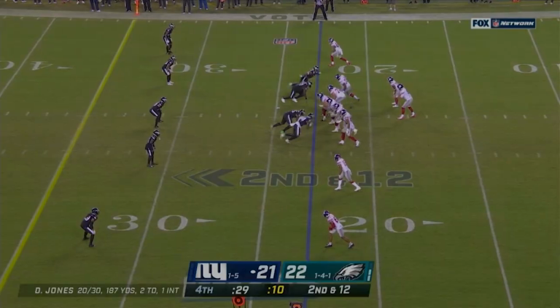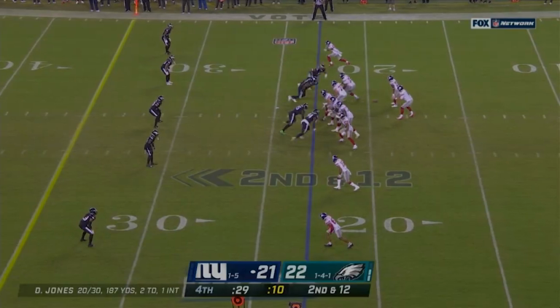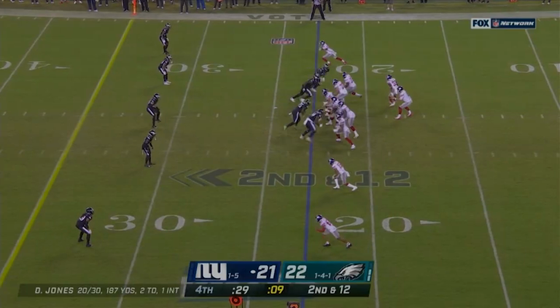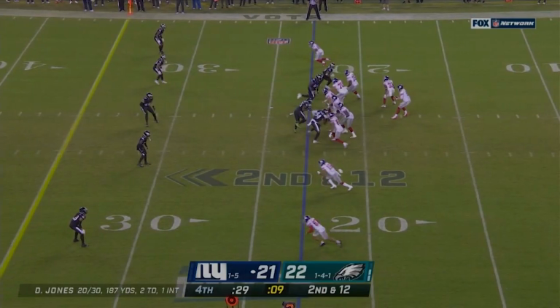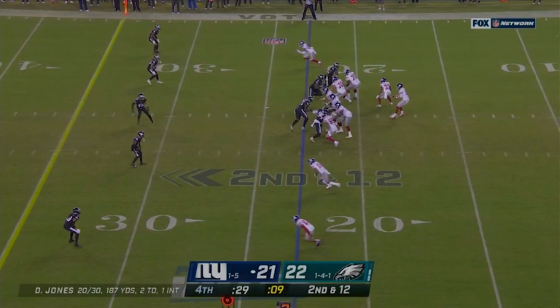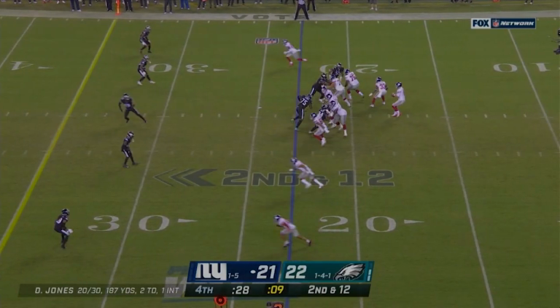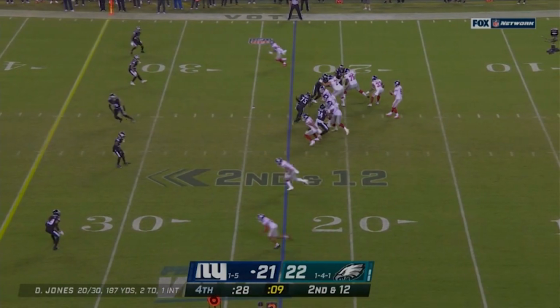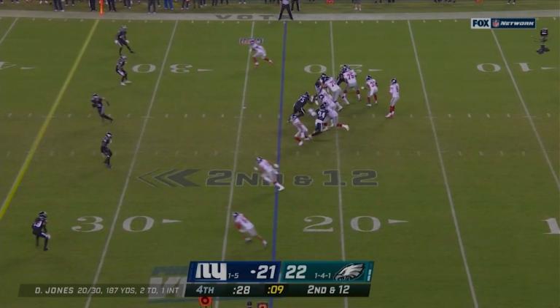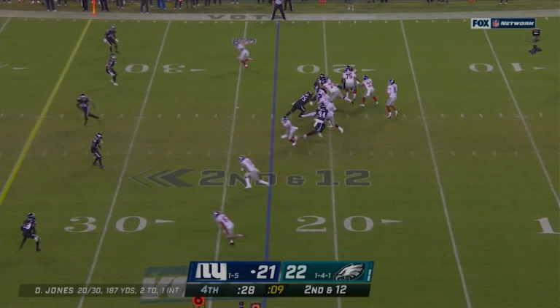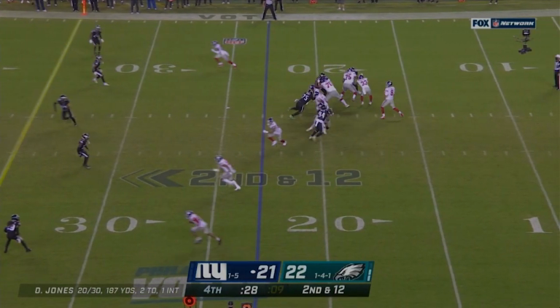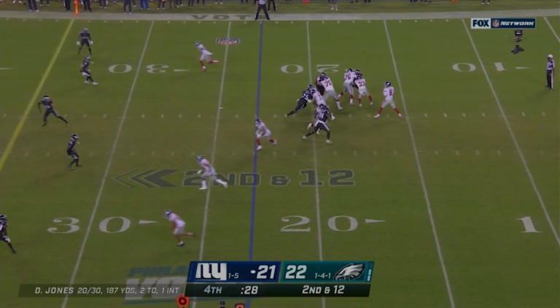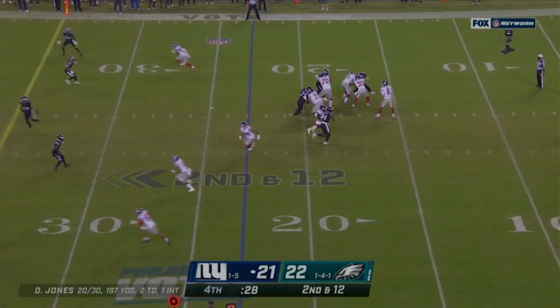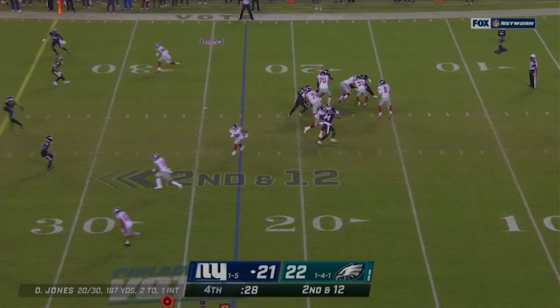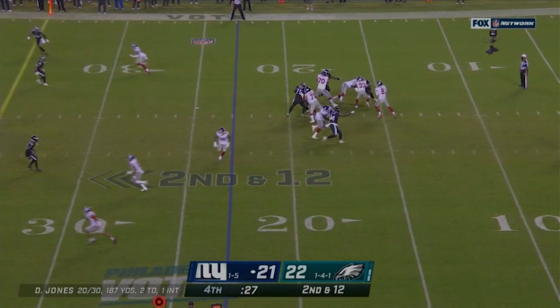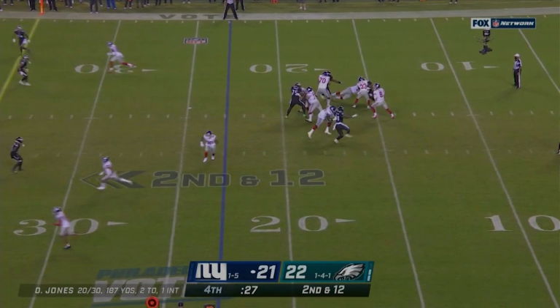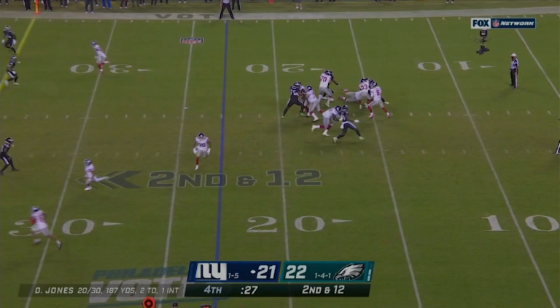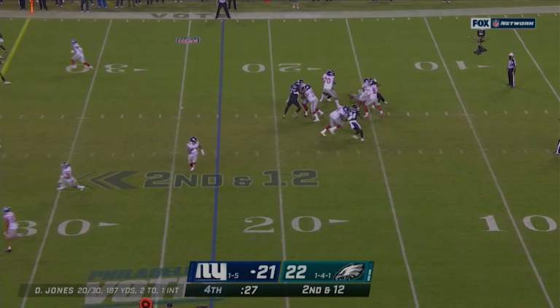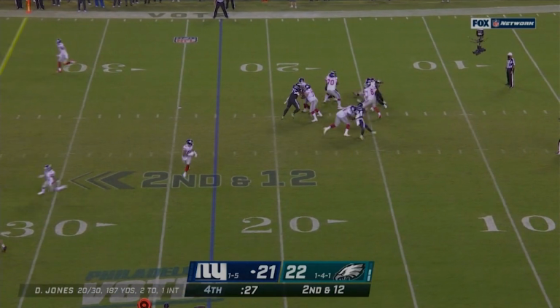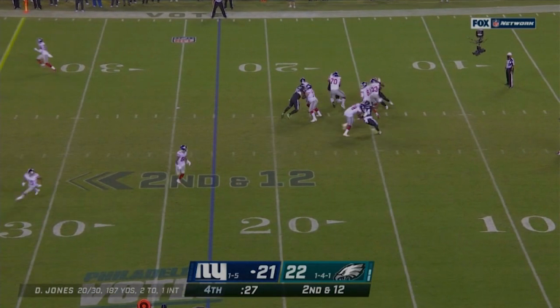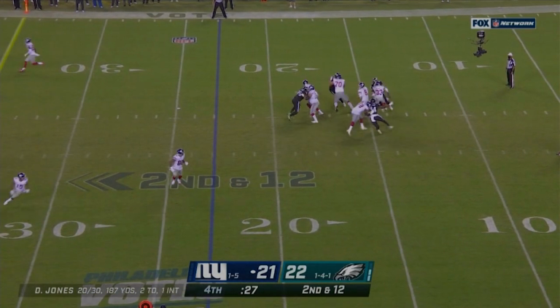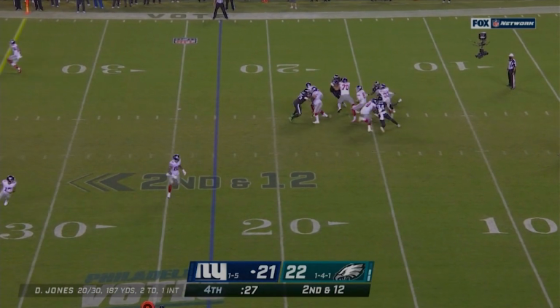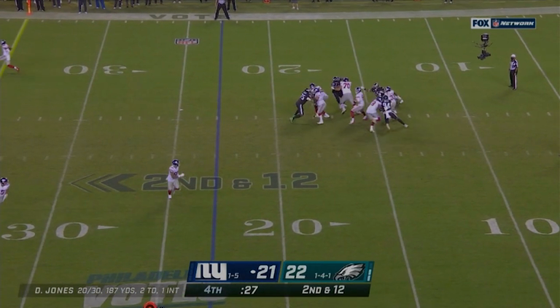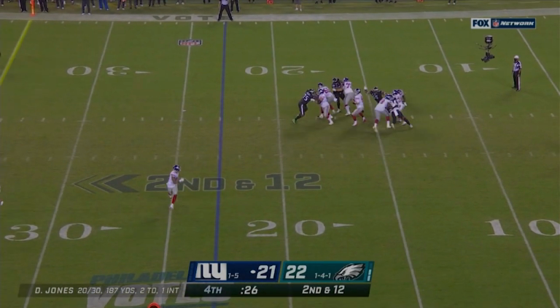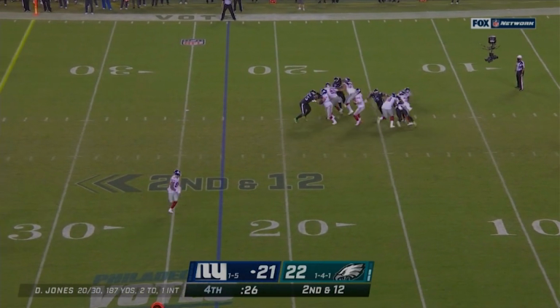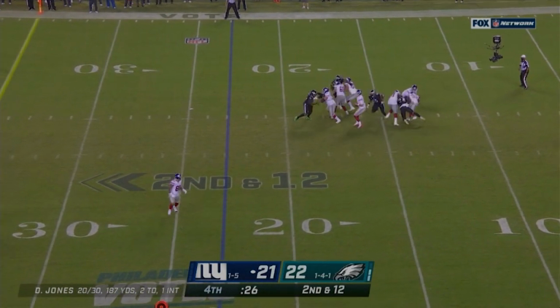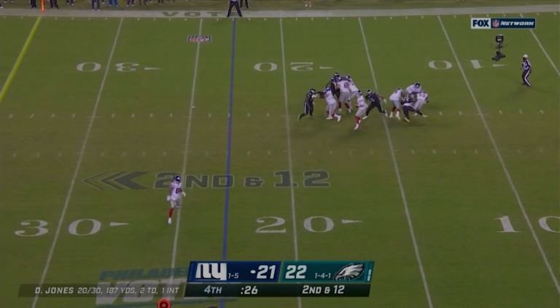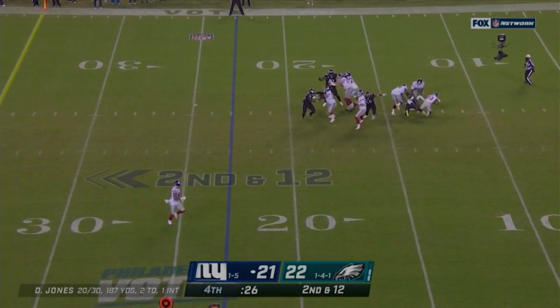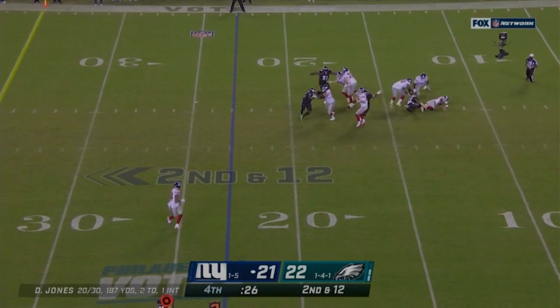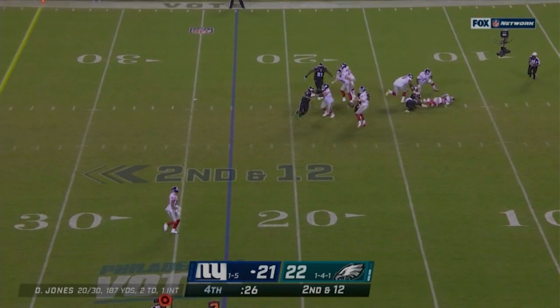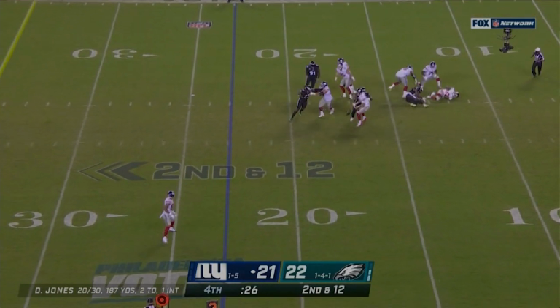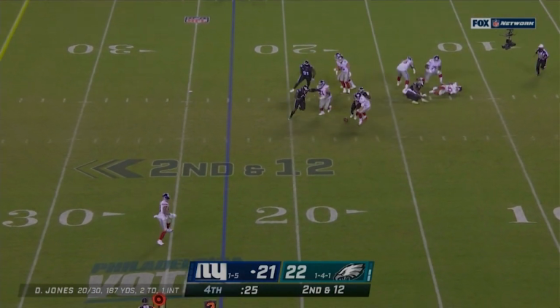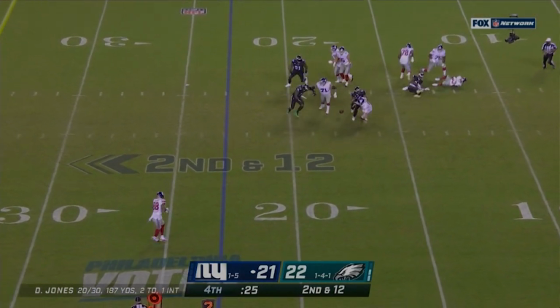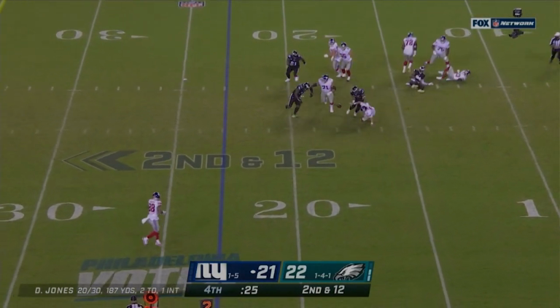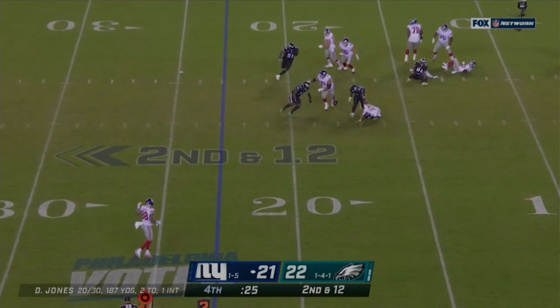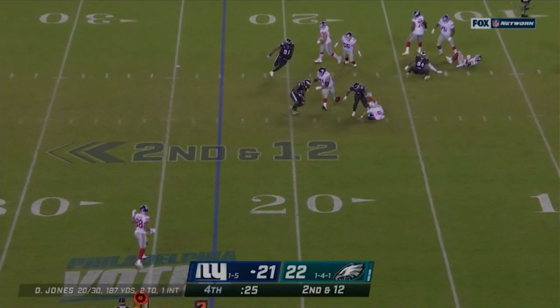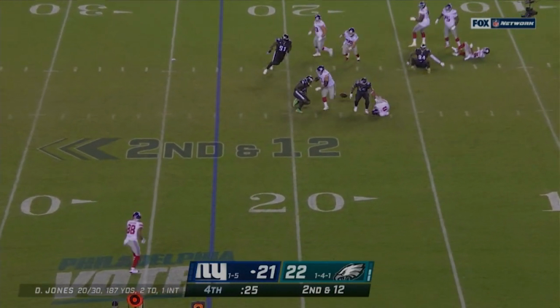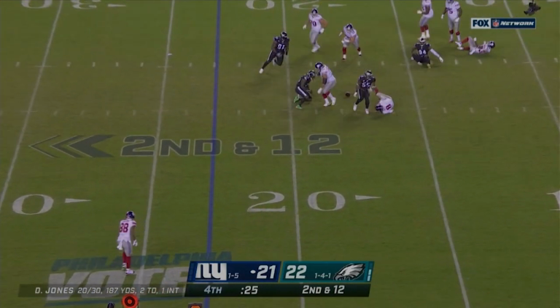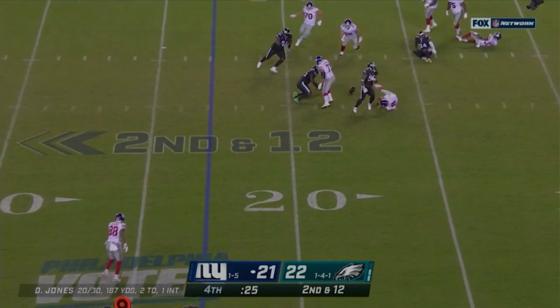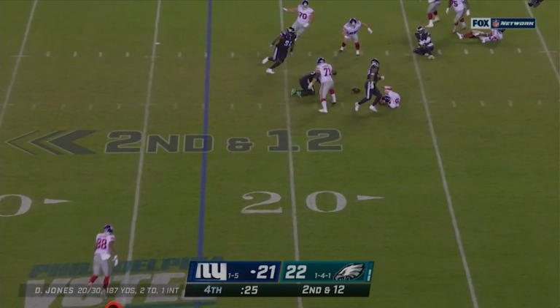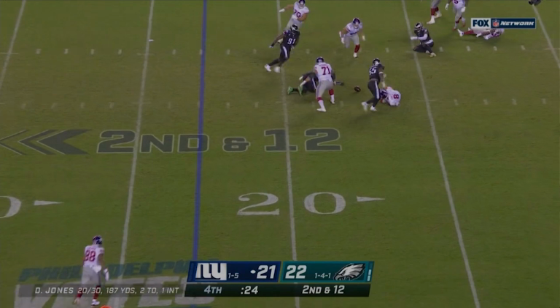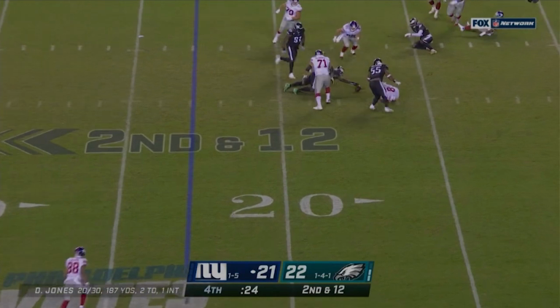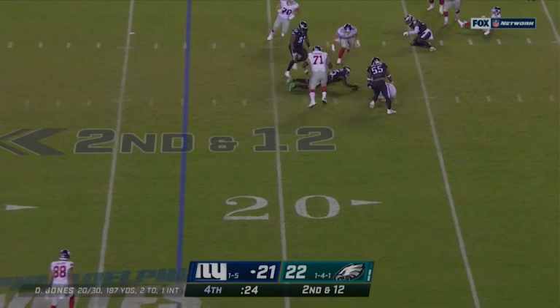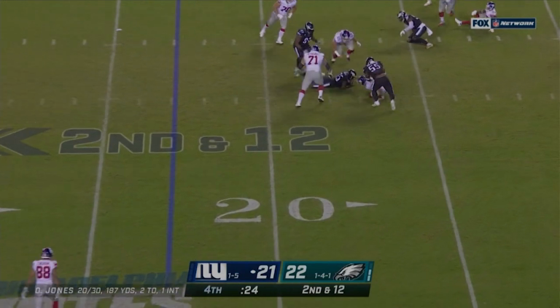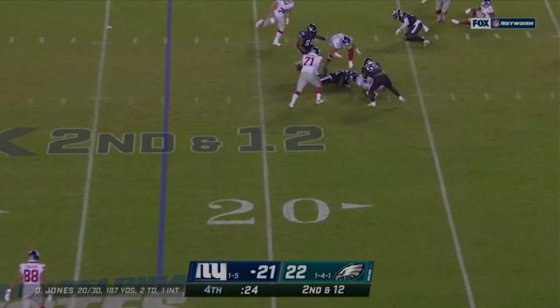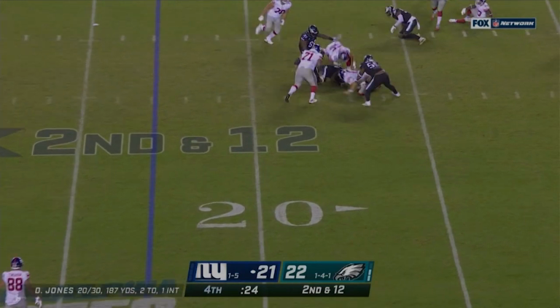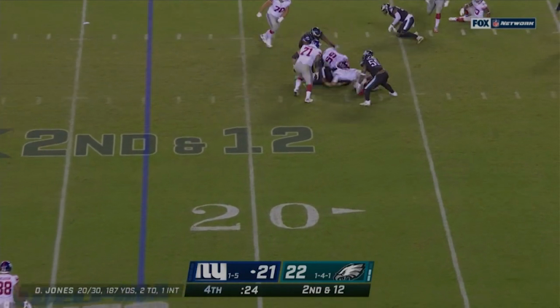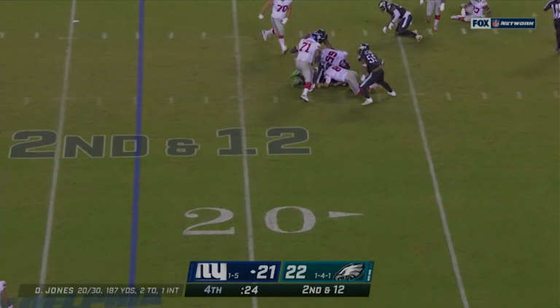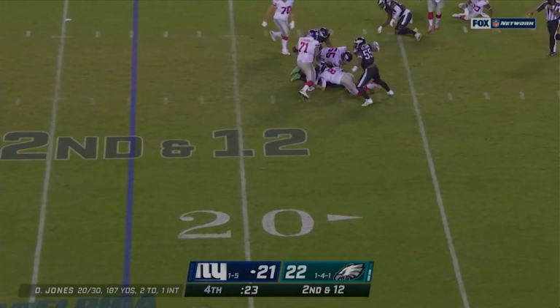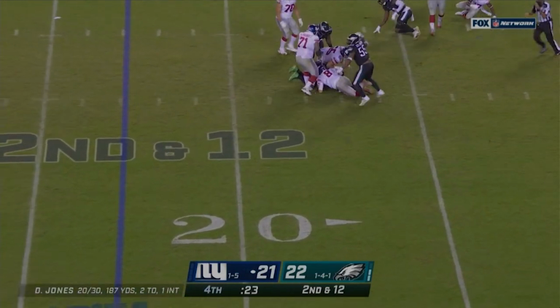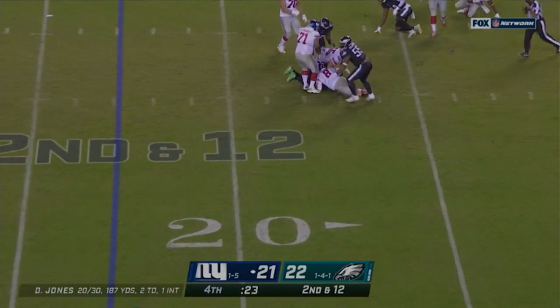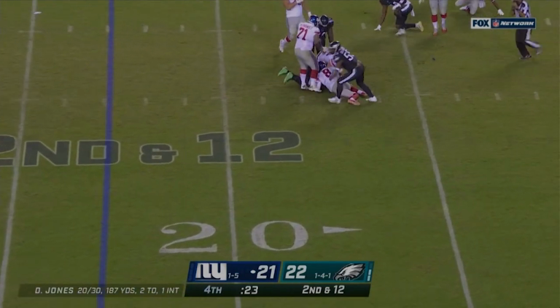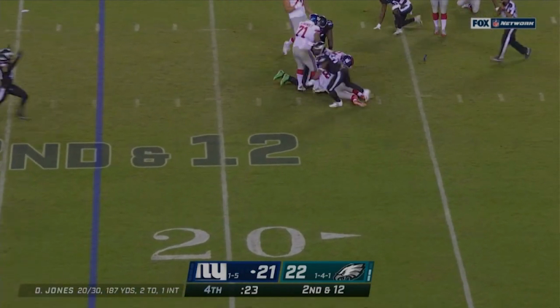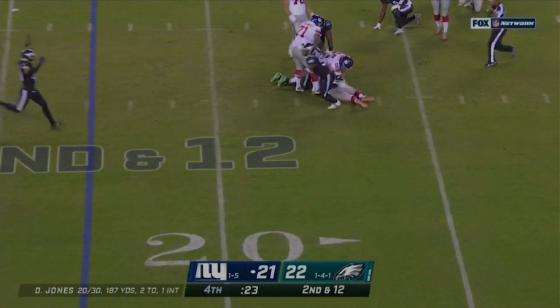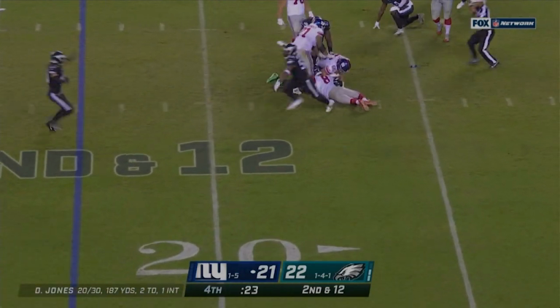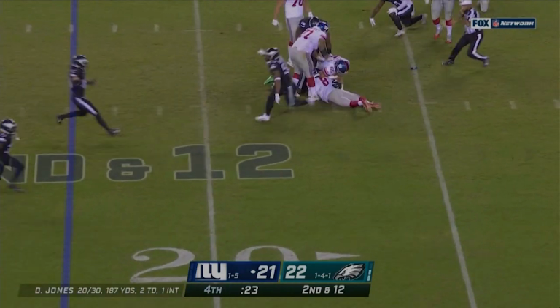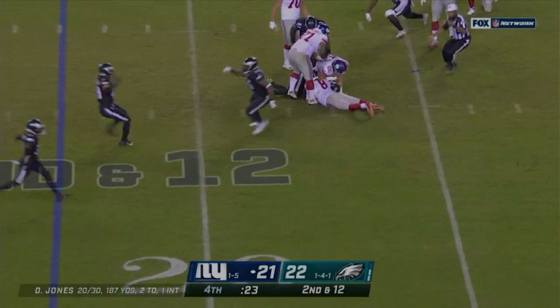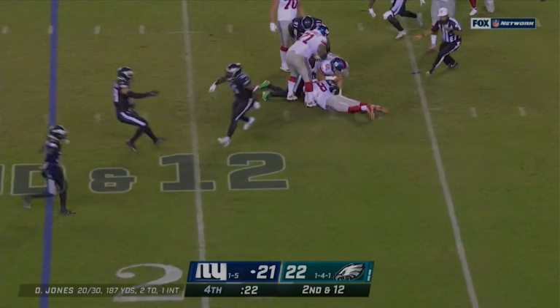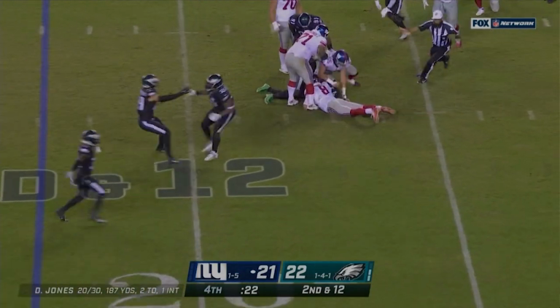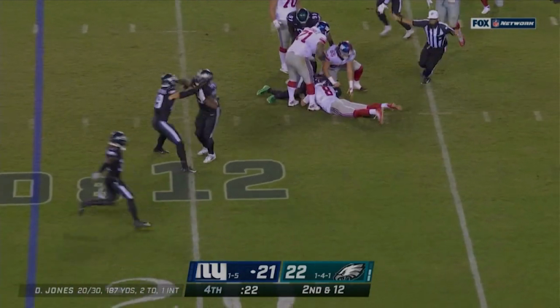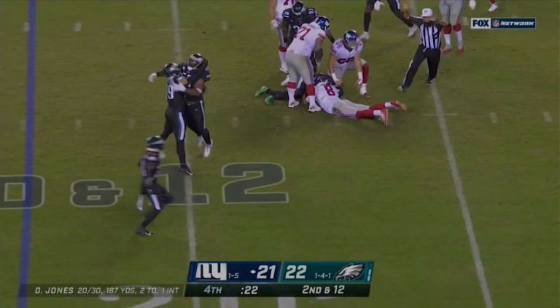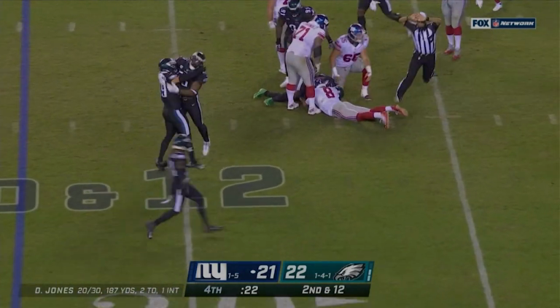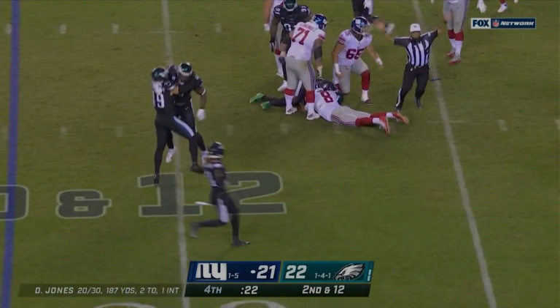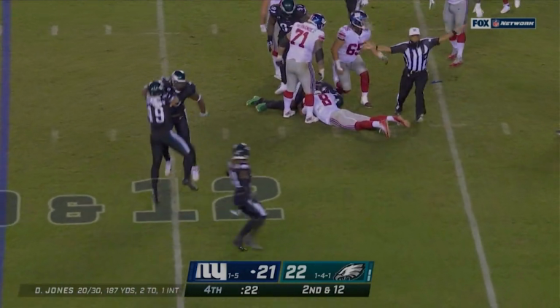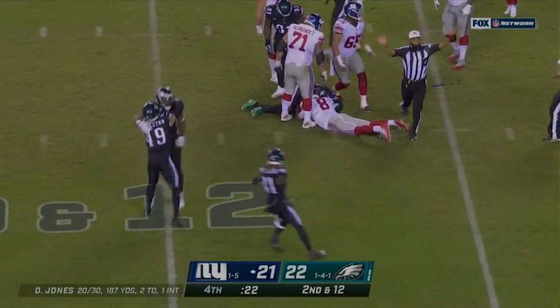Jones takes the snap. He's back to throw, he steps up, he's under pressure. He's sacked, he fumbles it. Recovered by the Eagles. Ball game over.